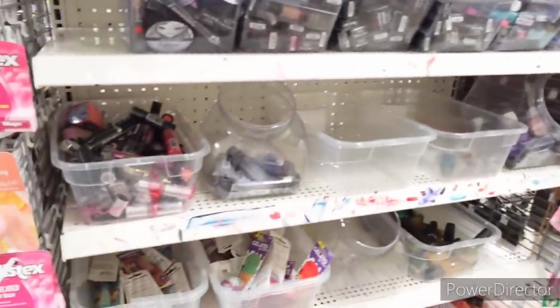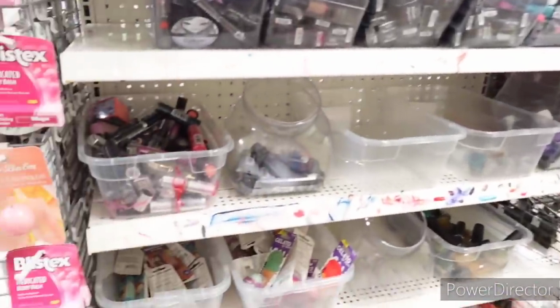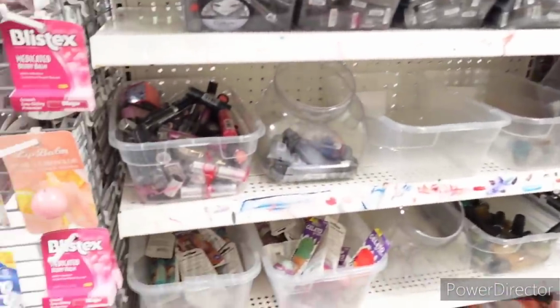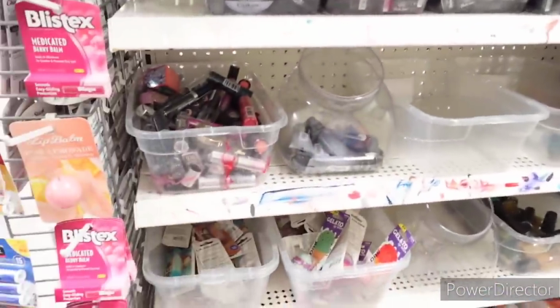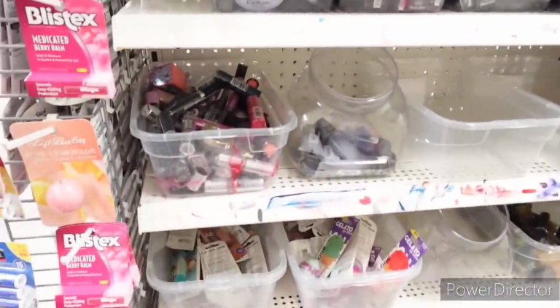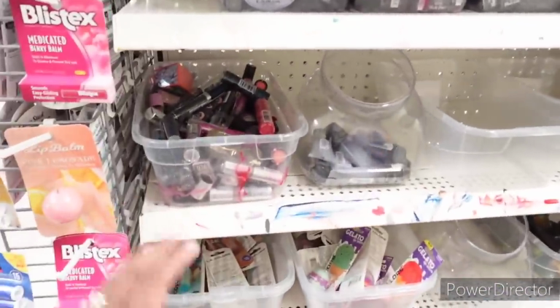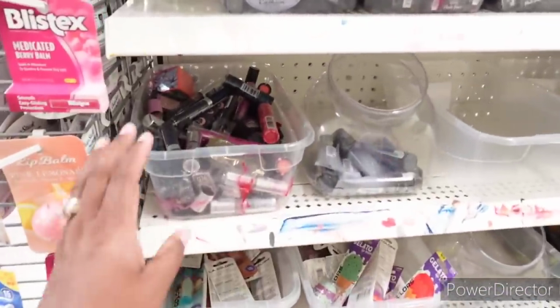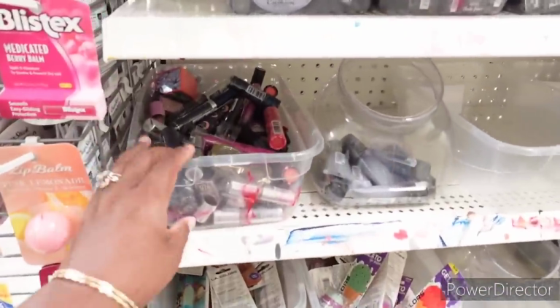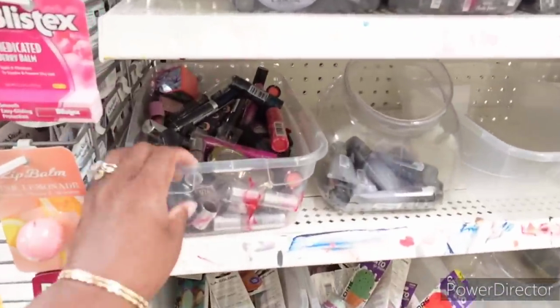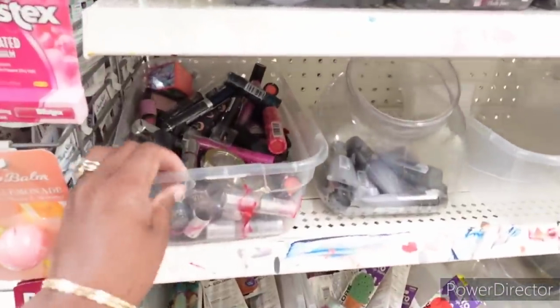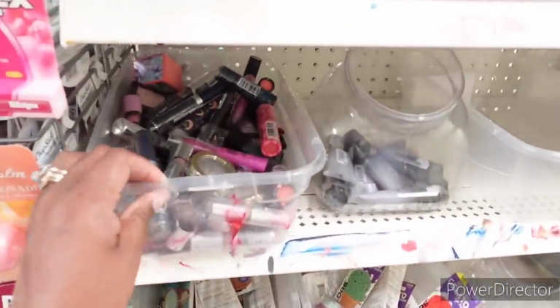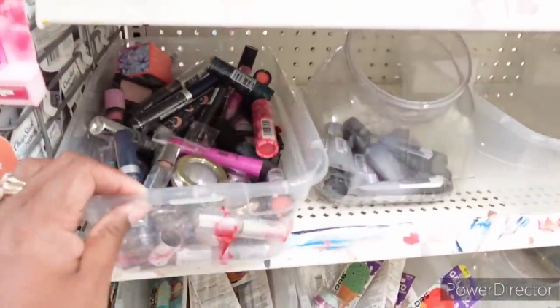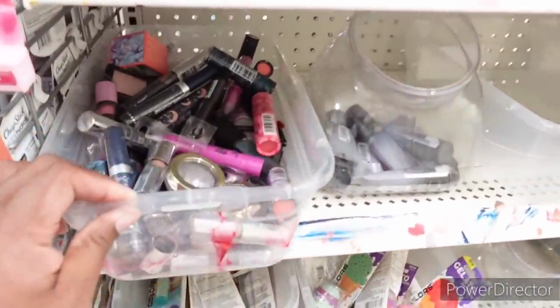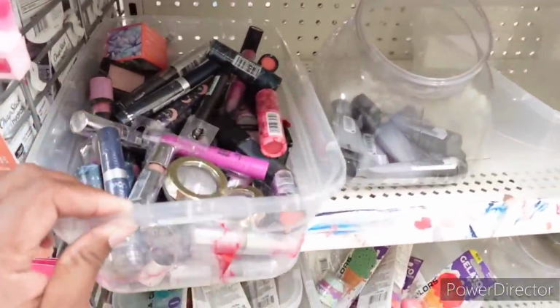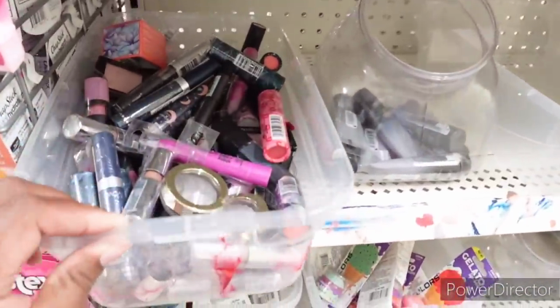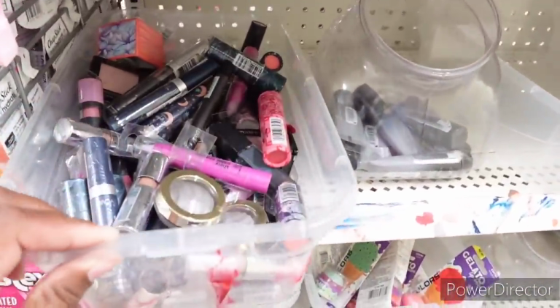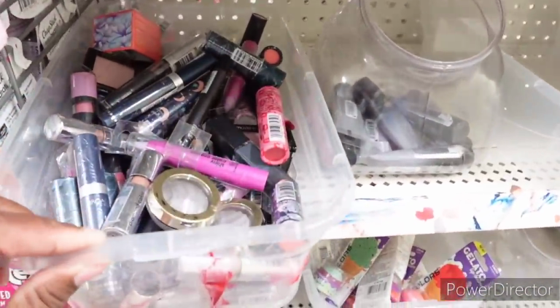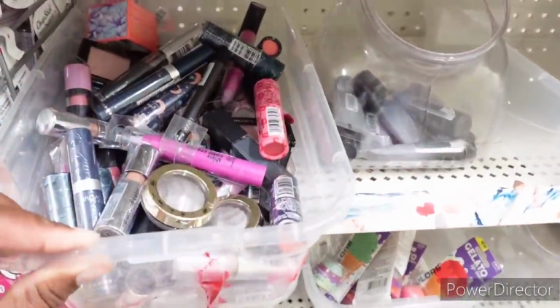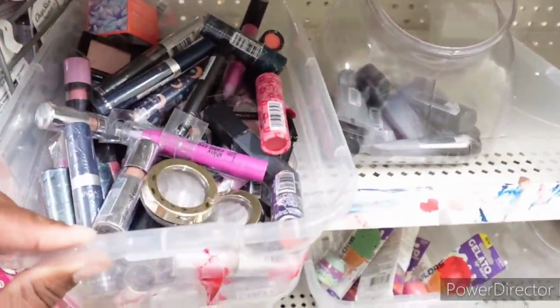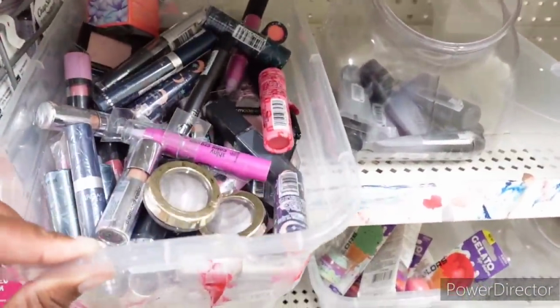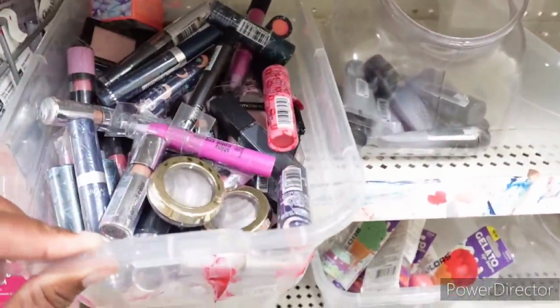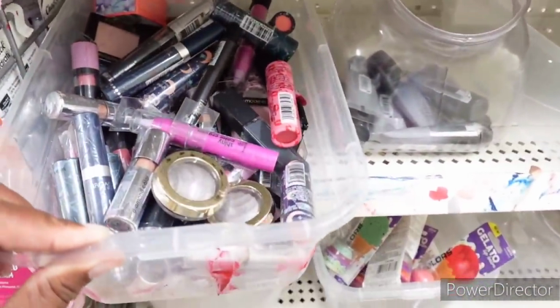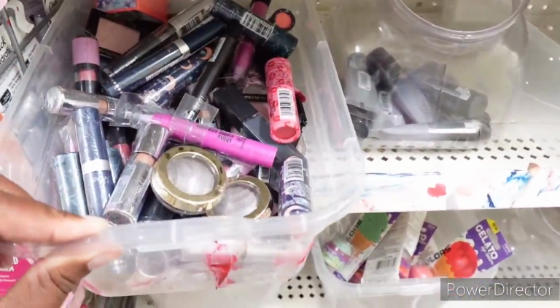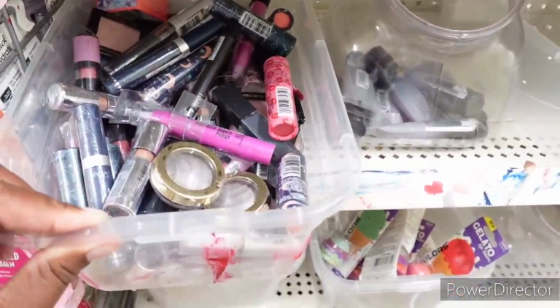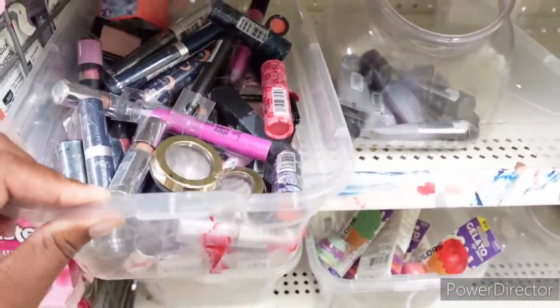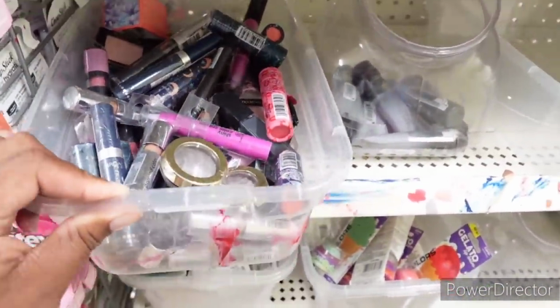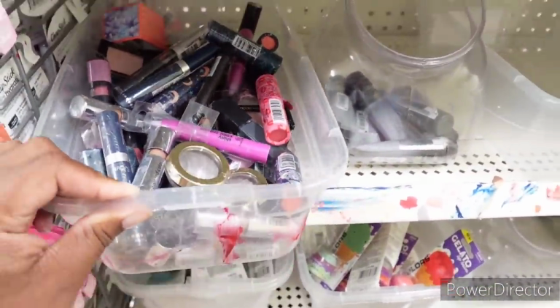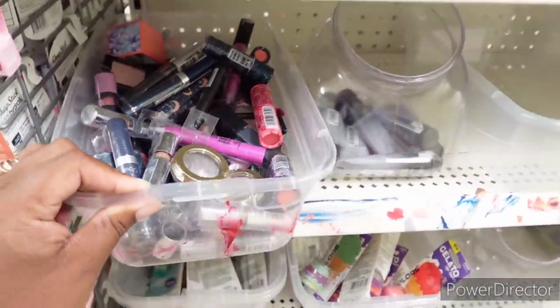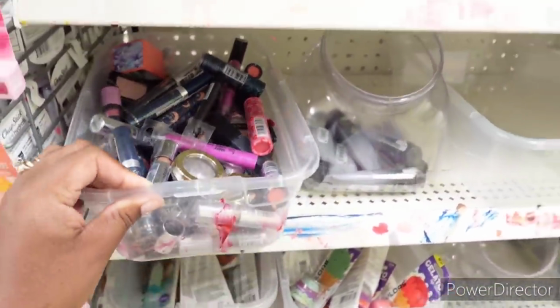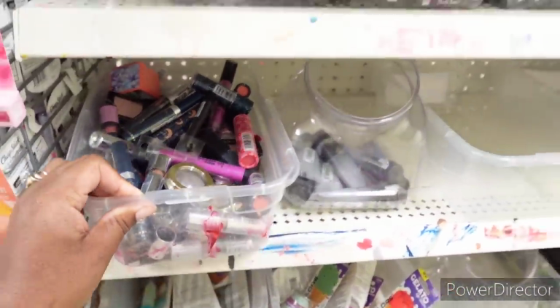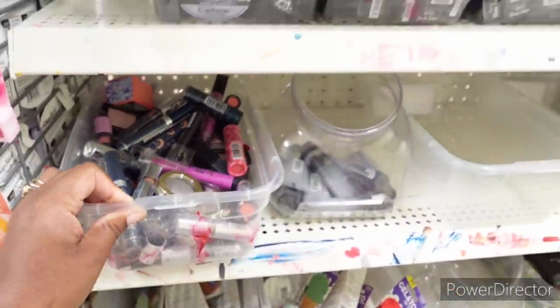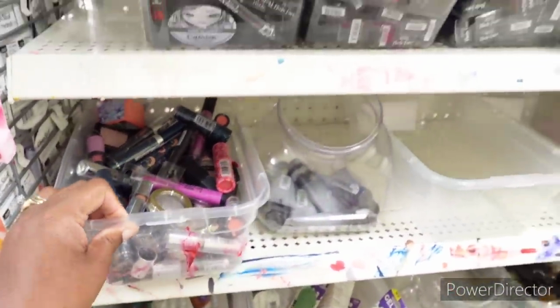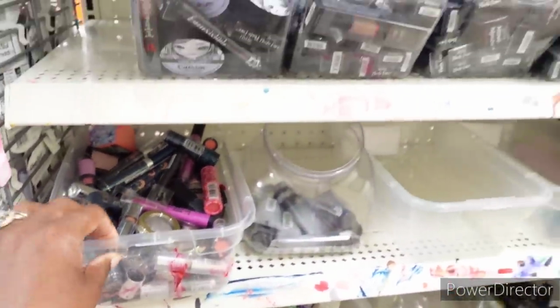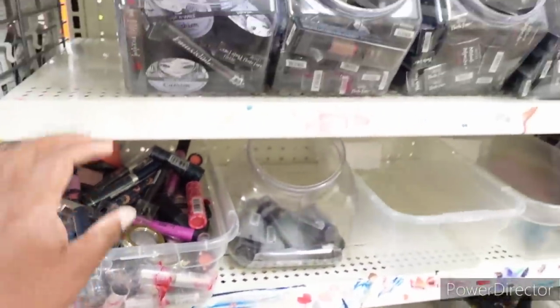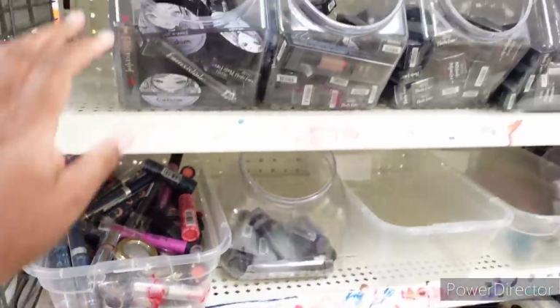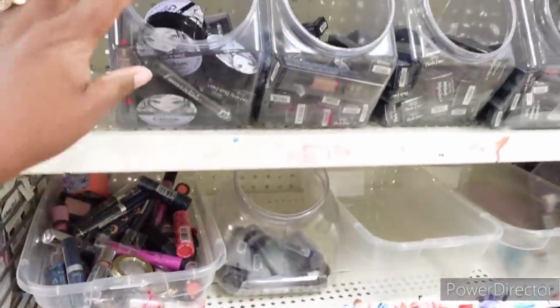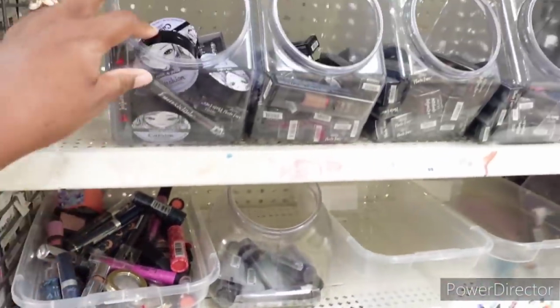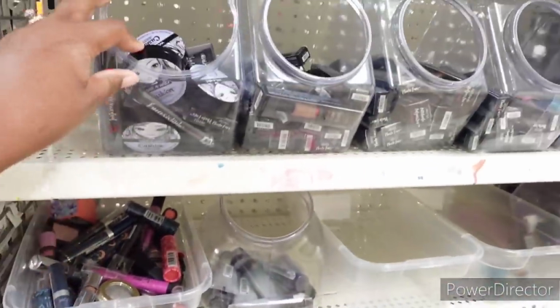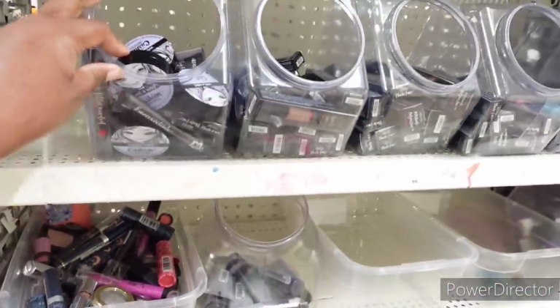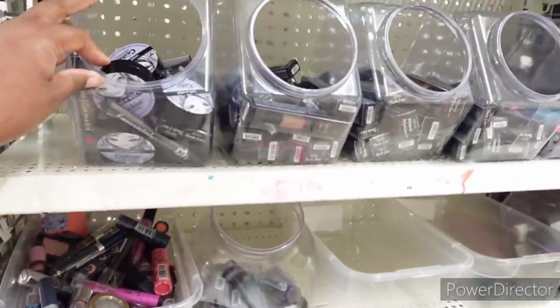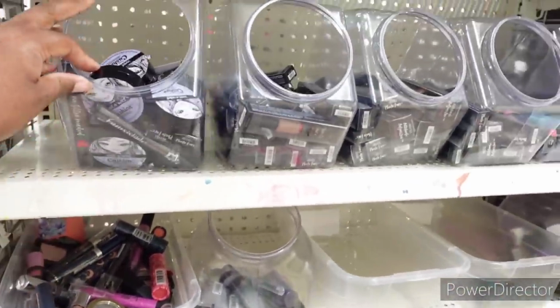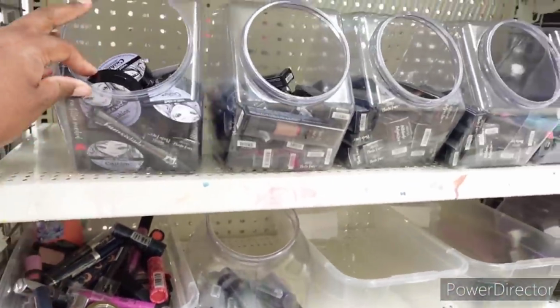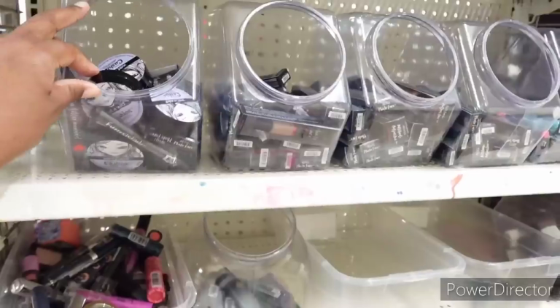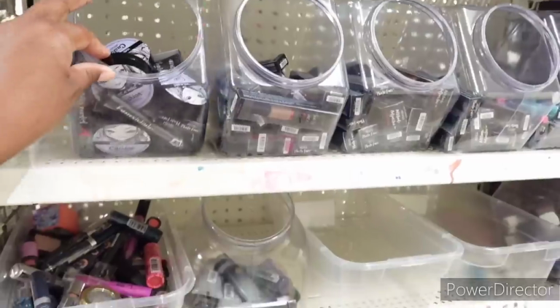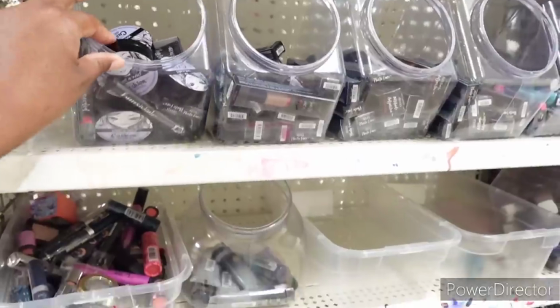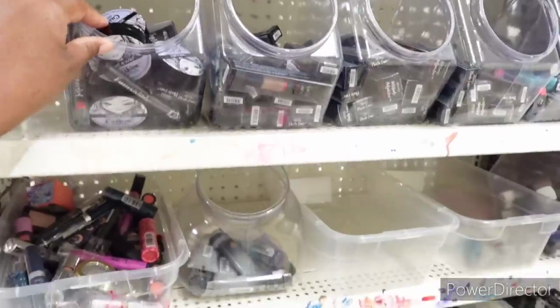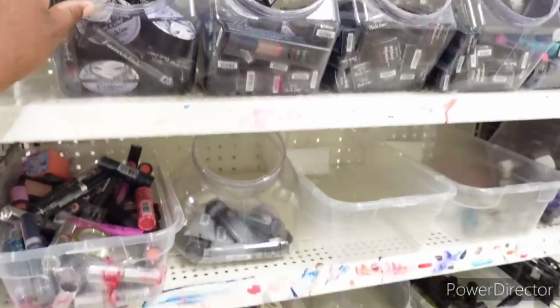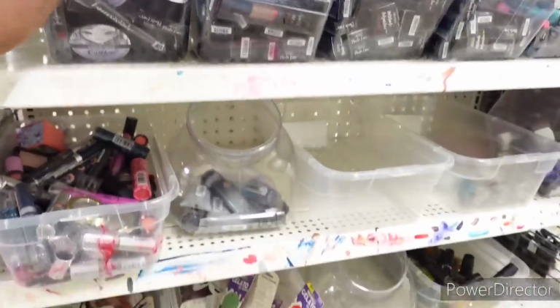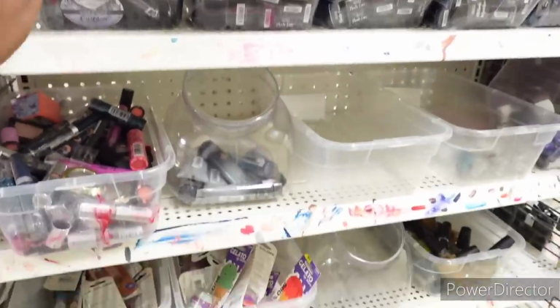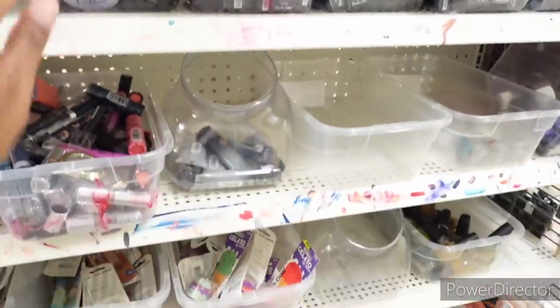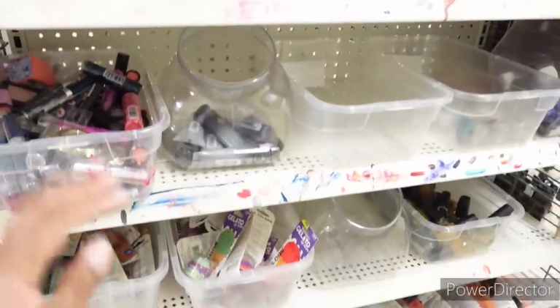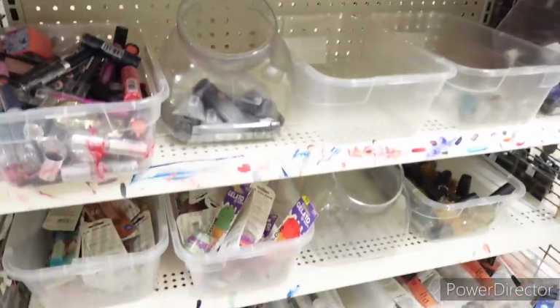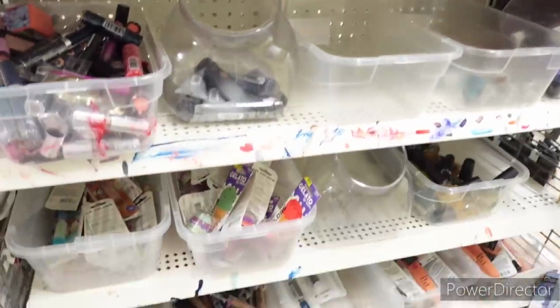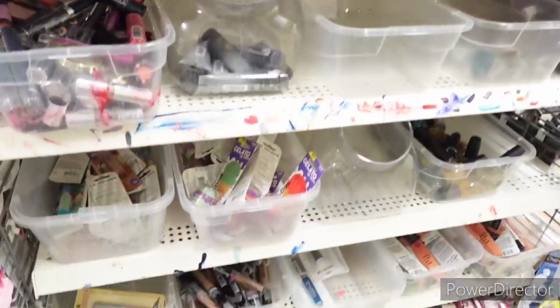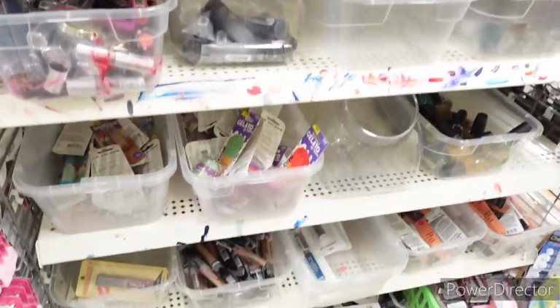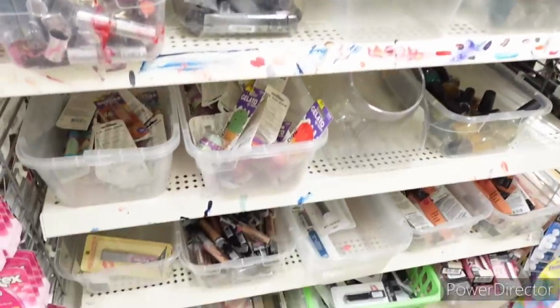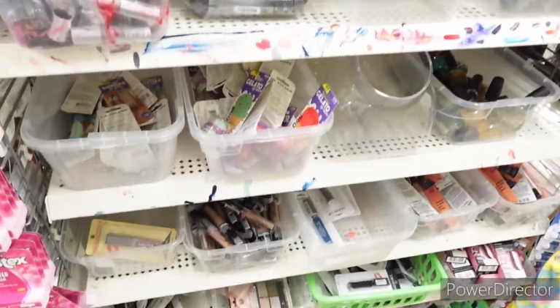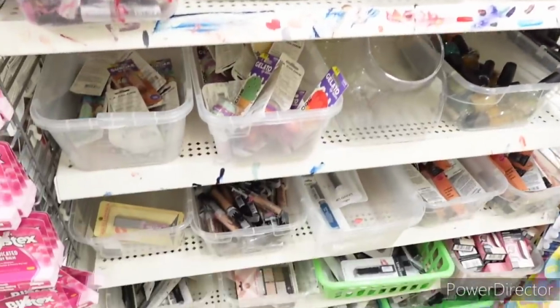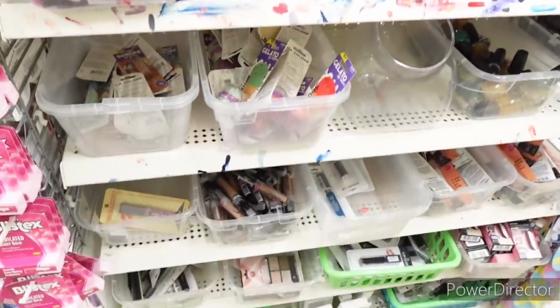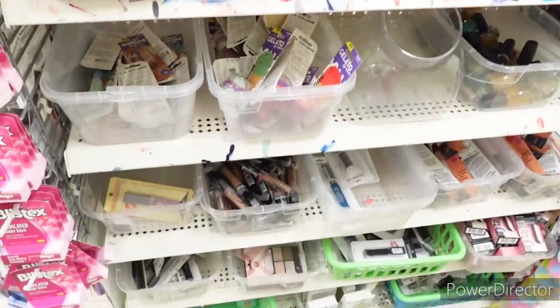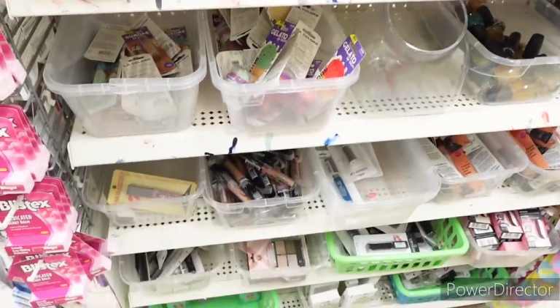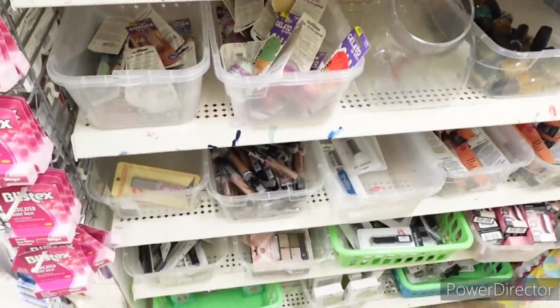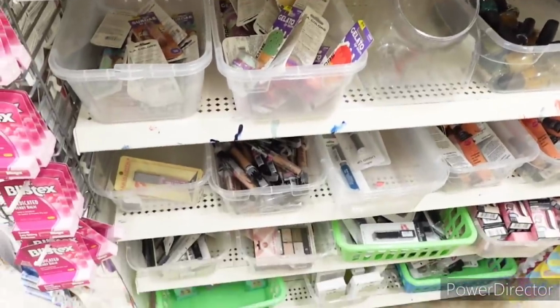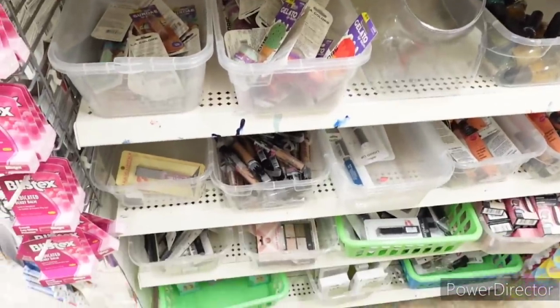They've cleared out a lot of their makeup. They need to clear out some more because some of it is a little bit old.